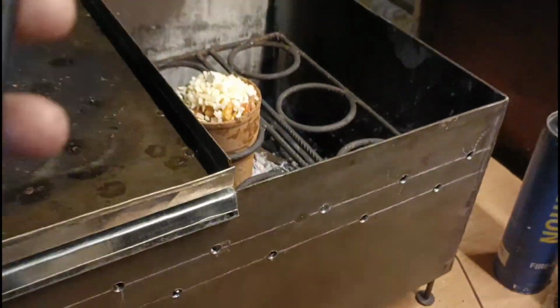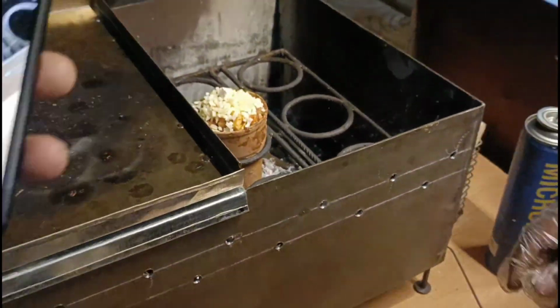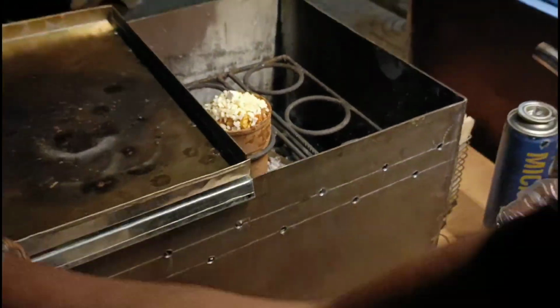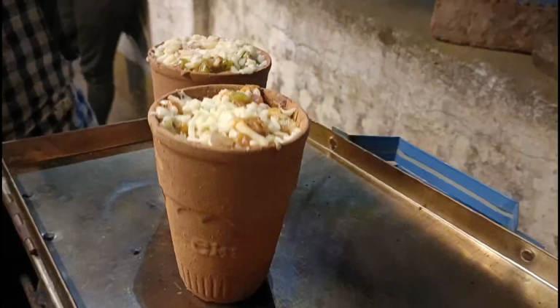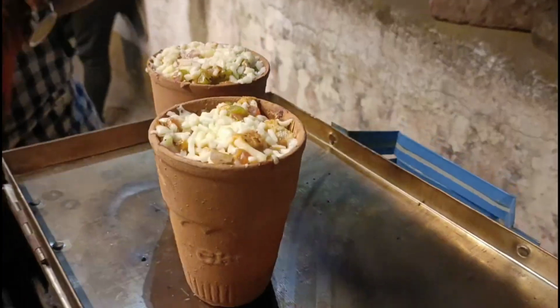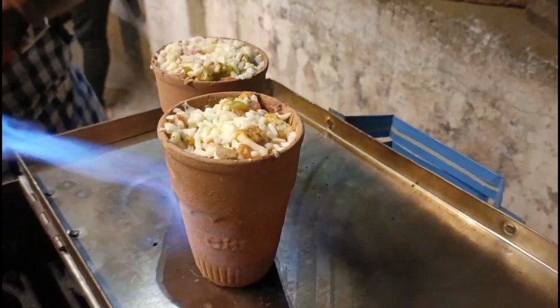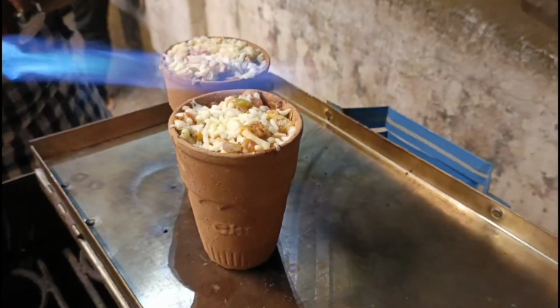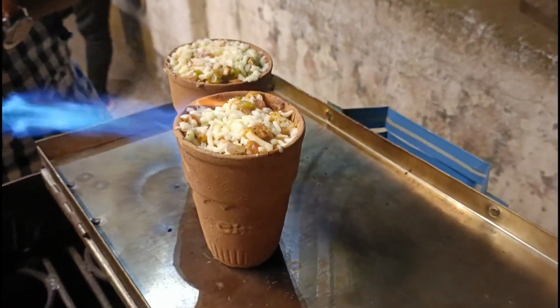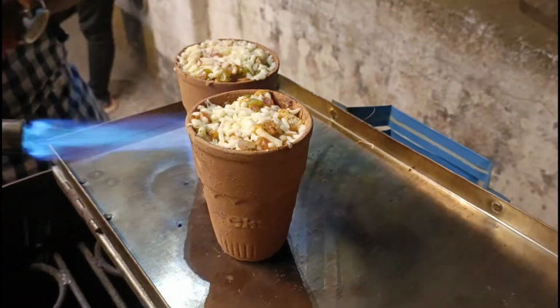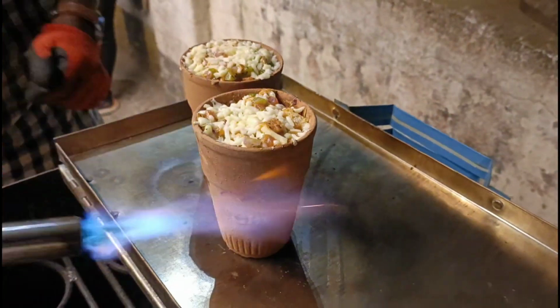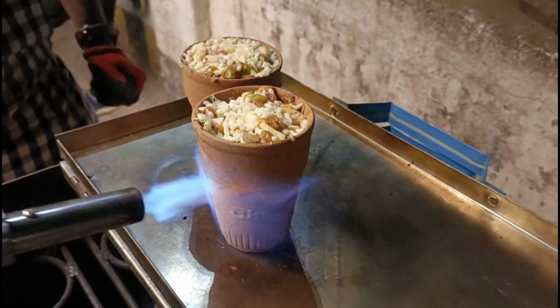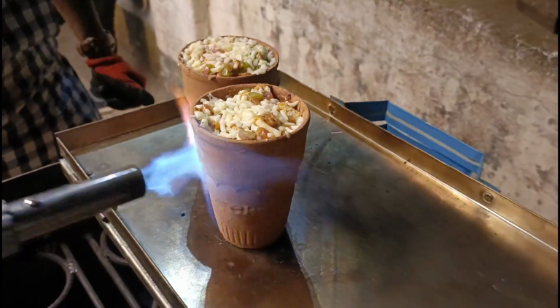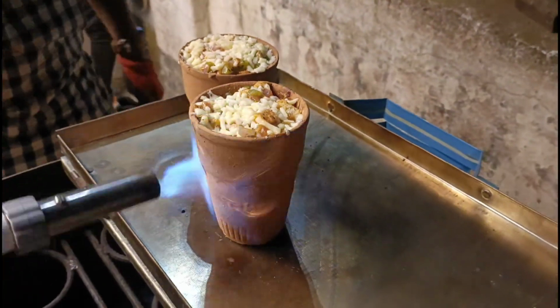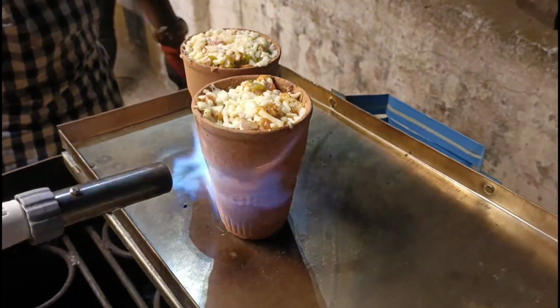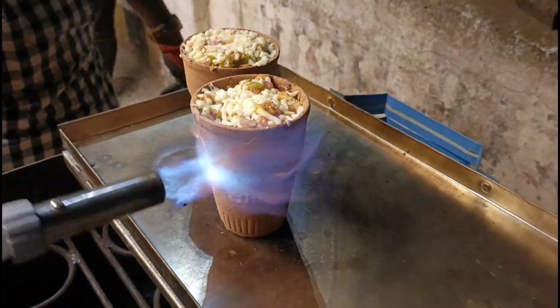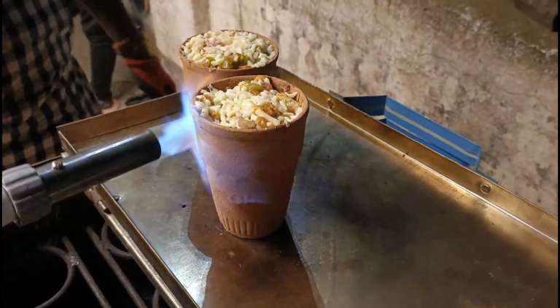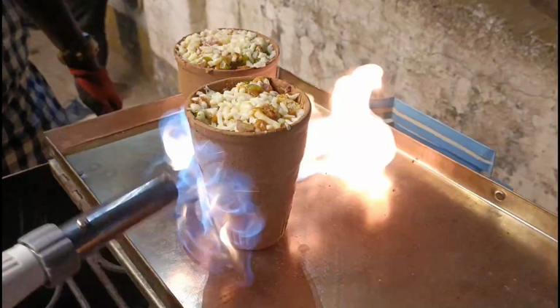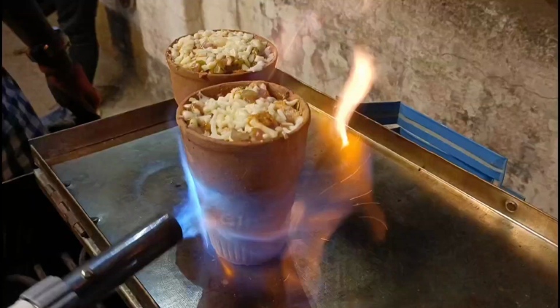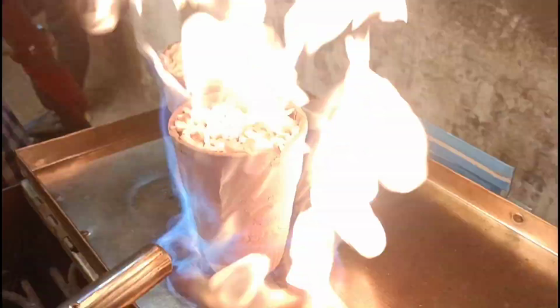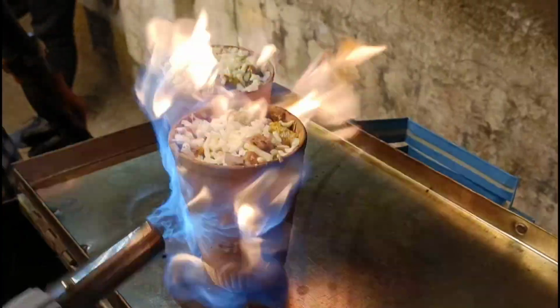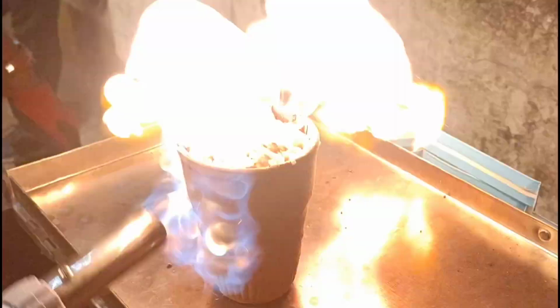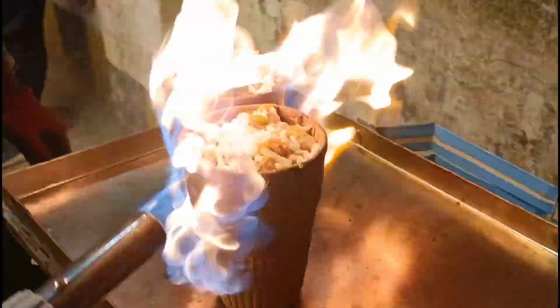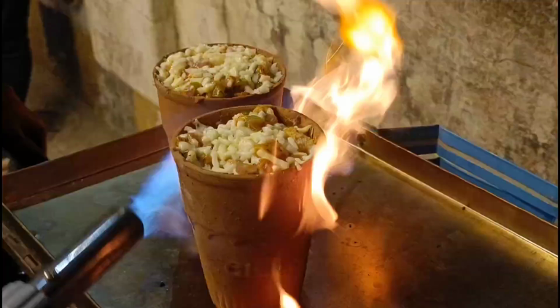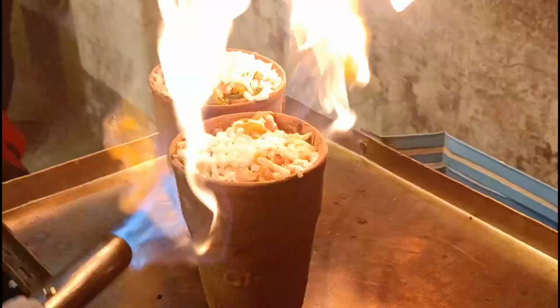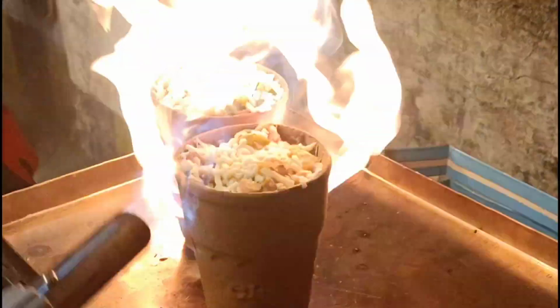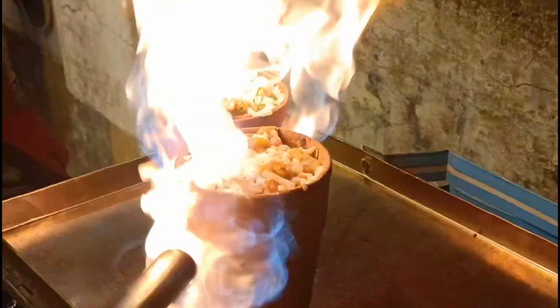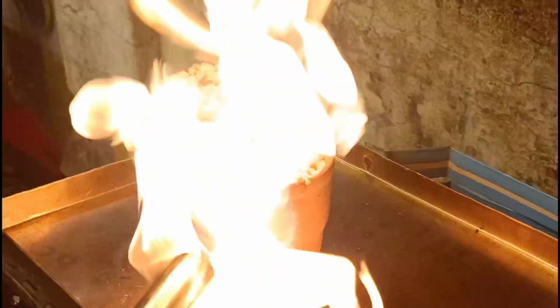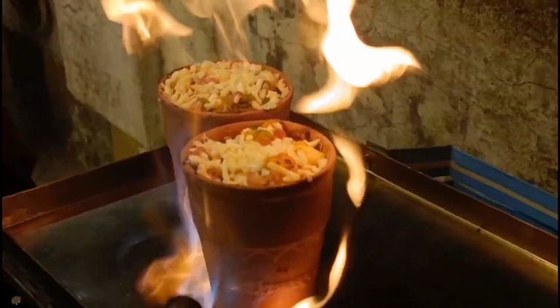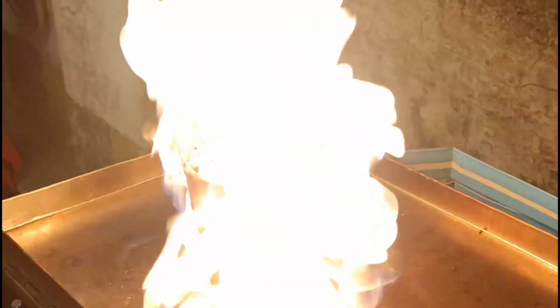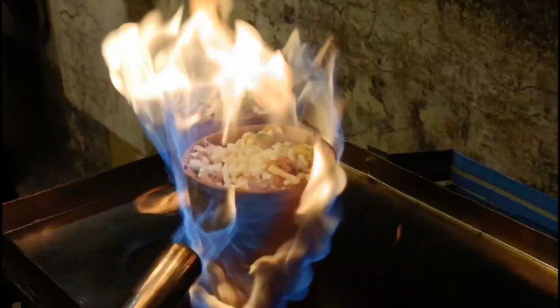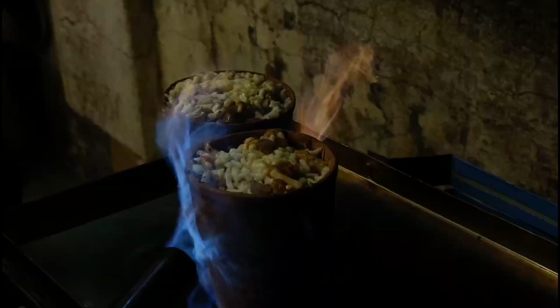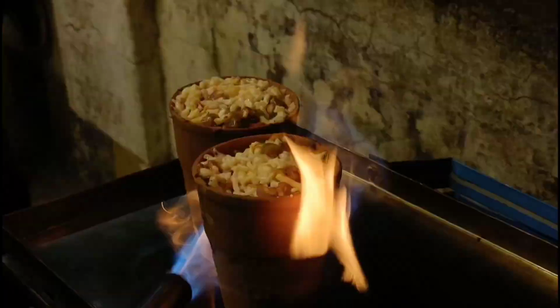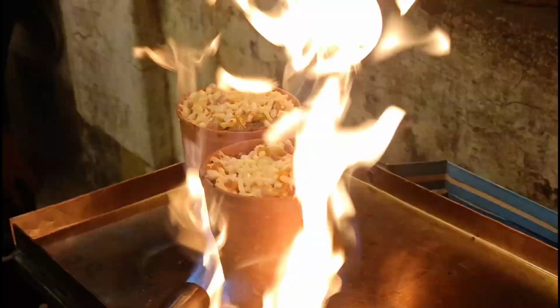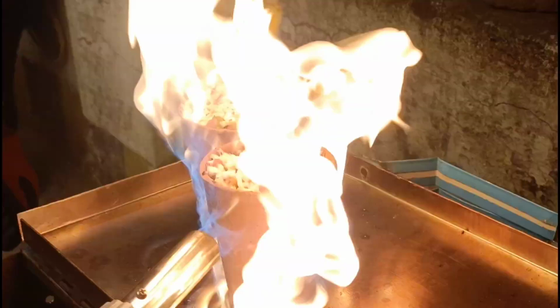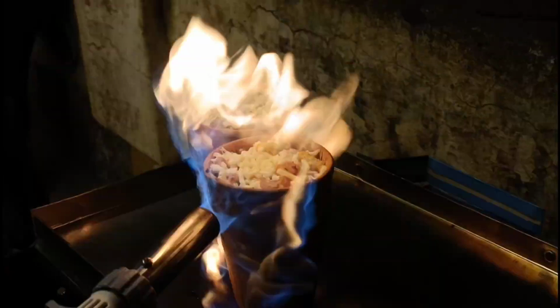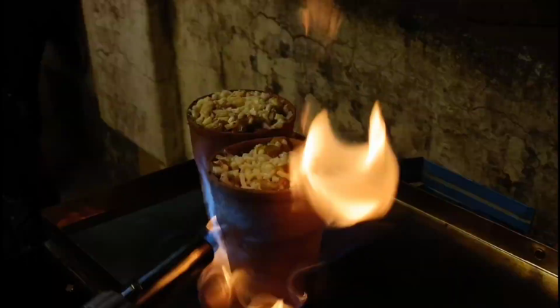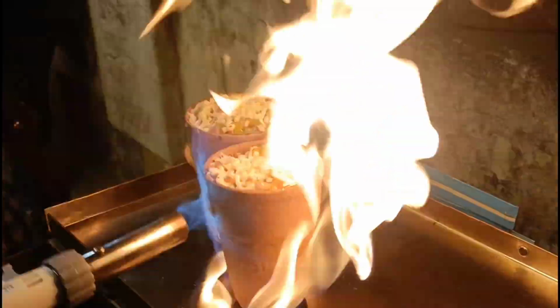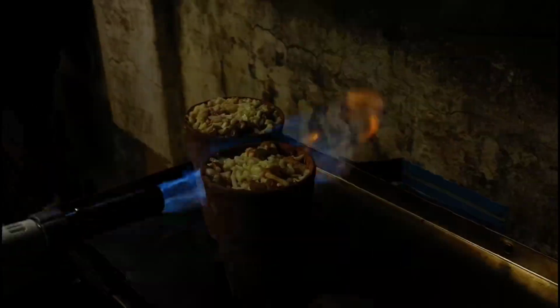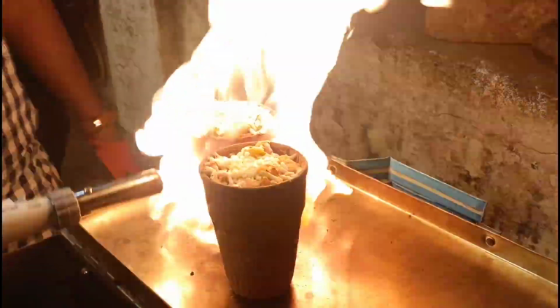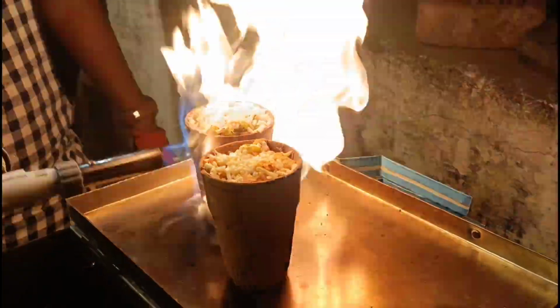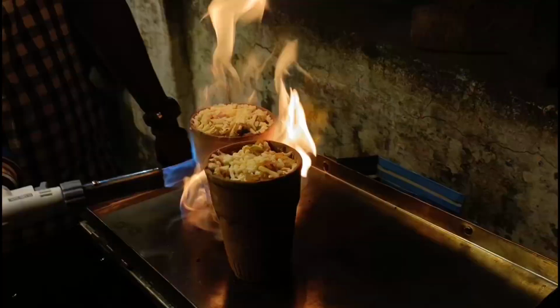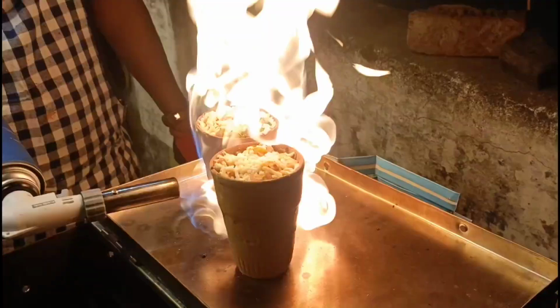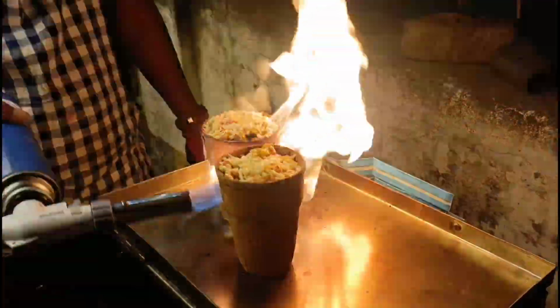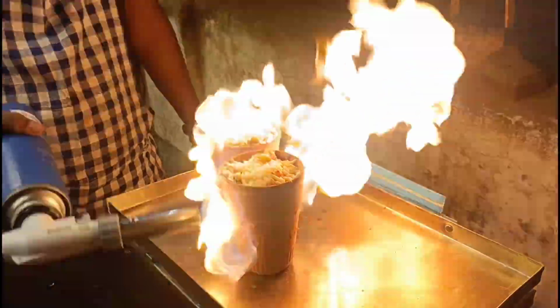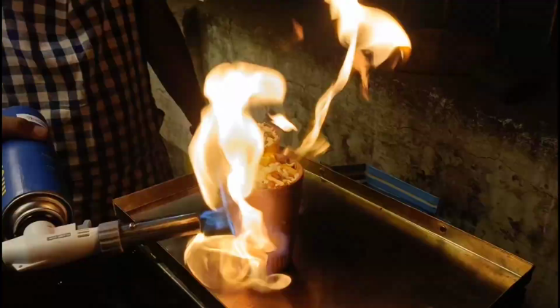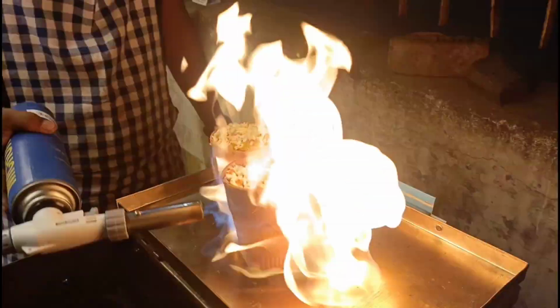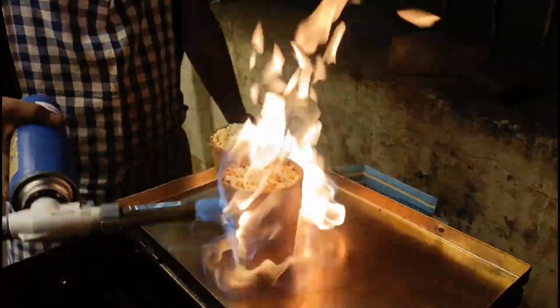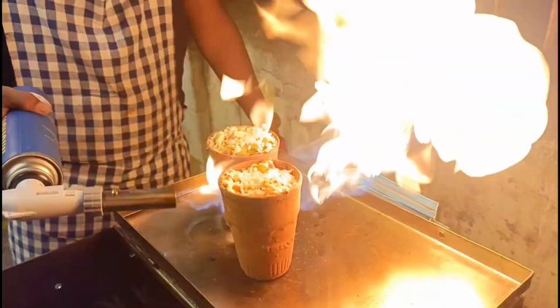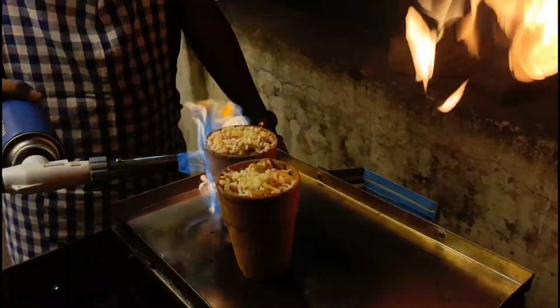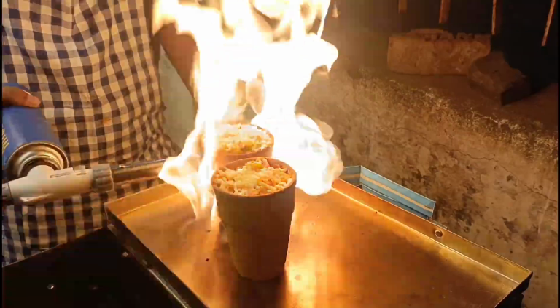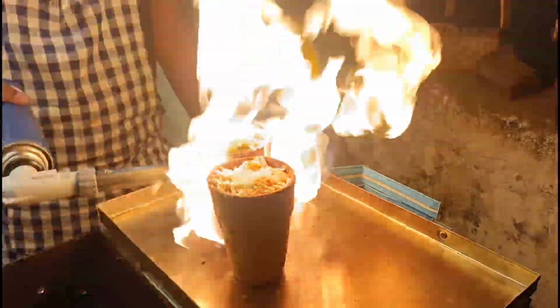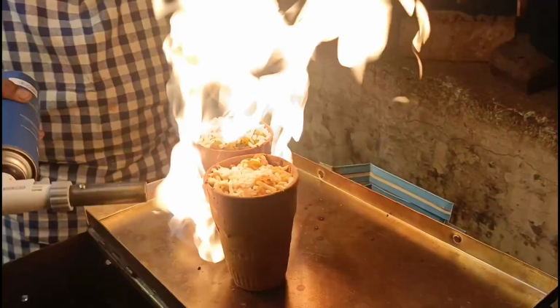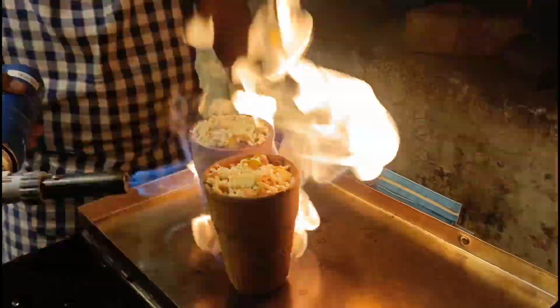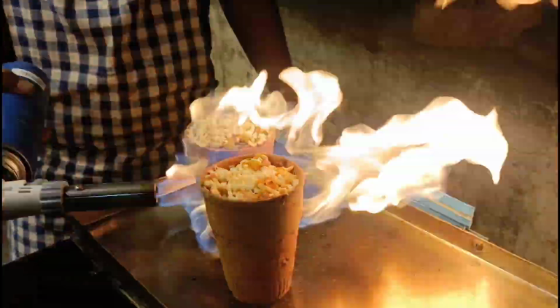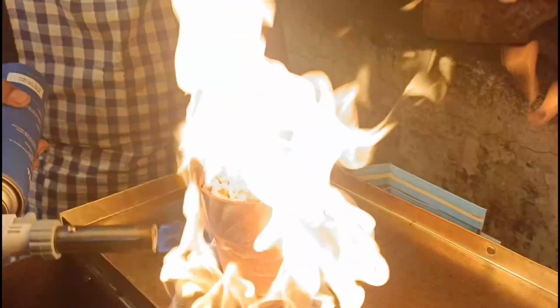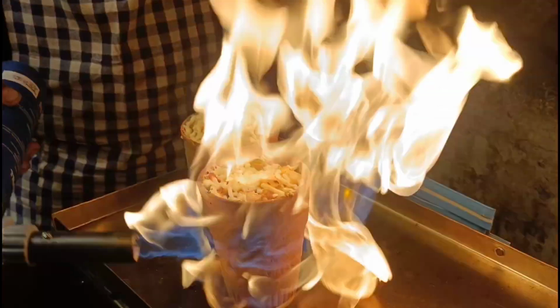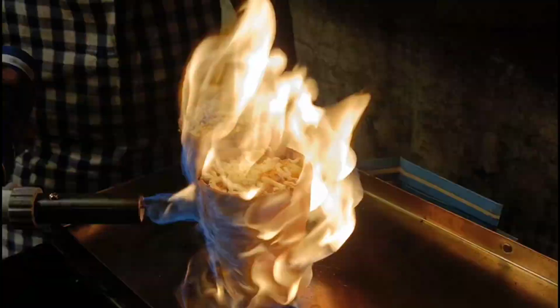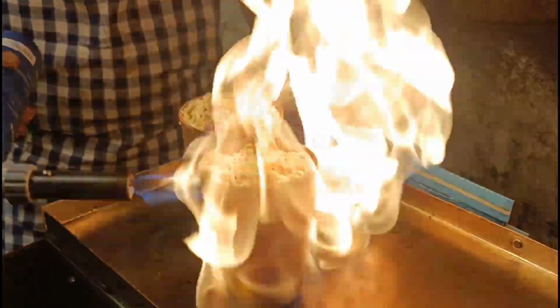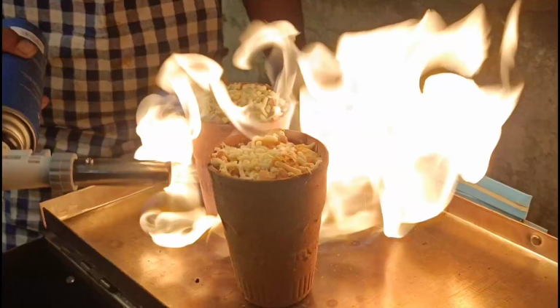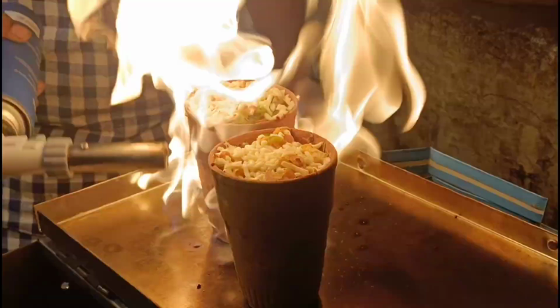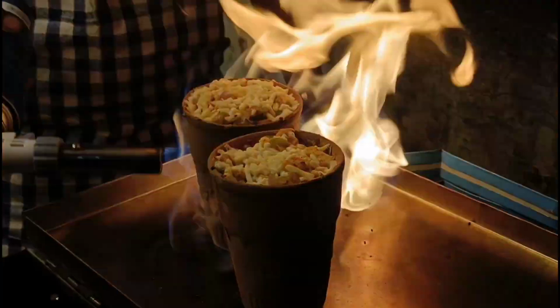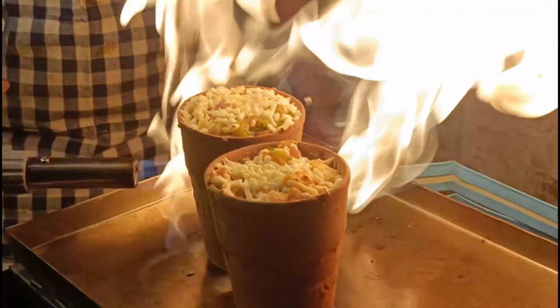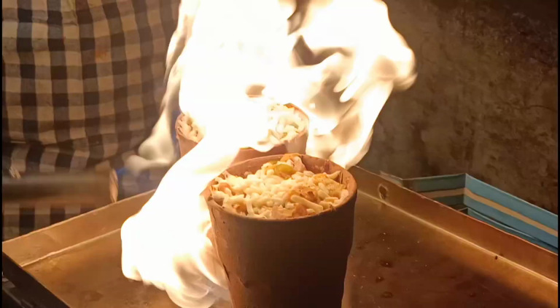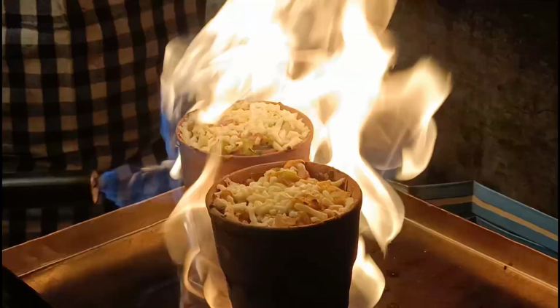Then usse ek oven mein bake karaya - 3 to 4 minutes. Uske baad ye burning kiya tha, jiske wajay se smoky aur bahut achha kulitka taste aa raha tha.